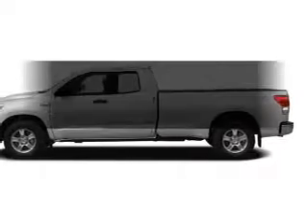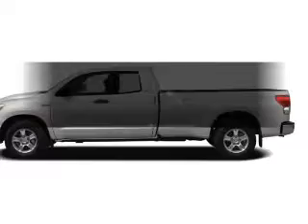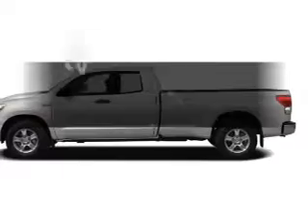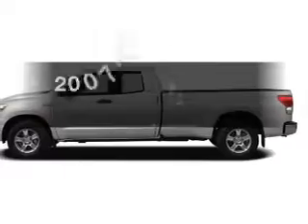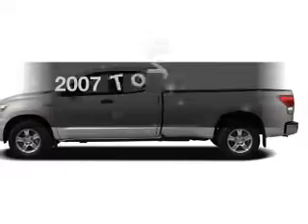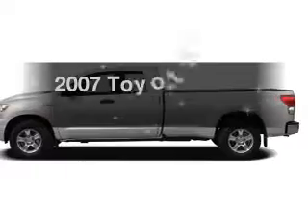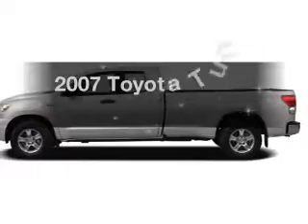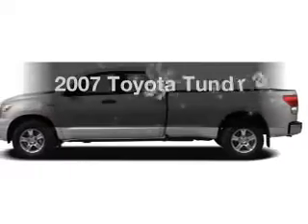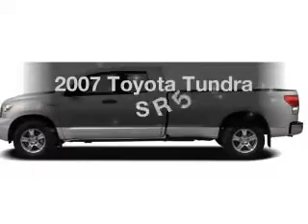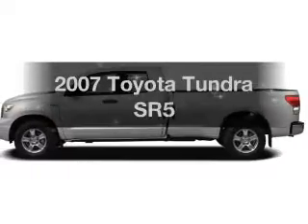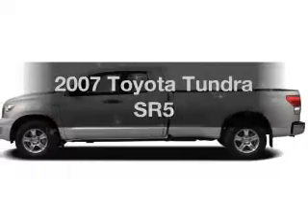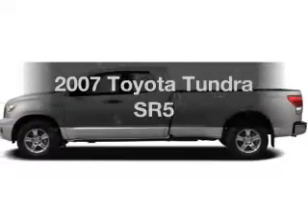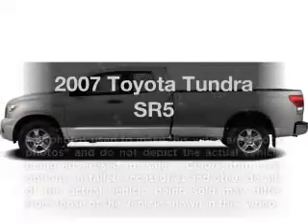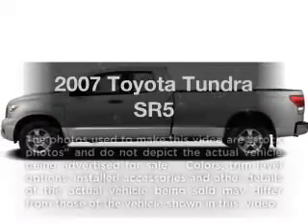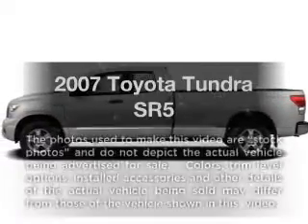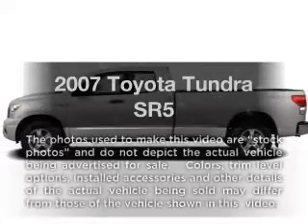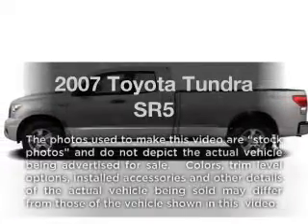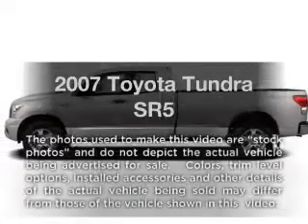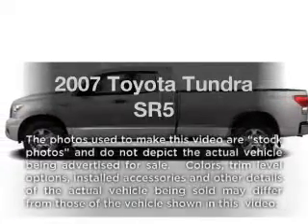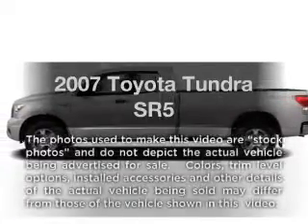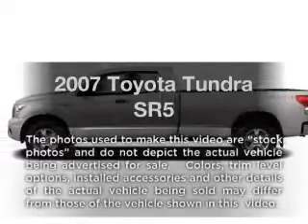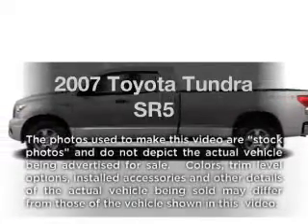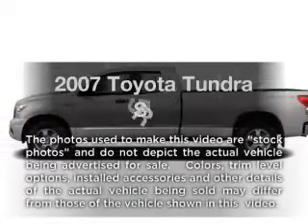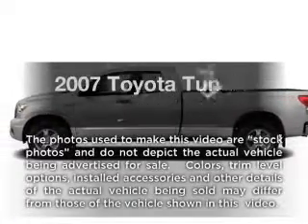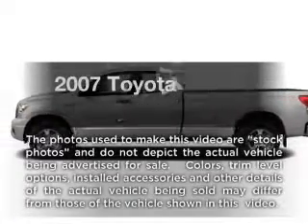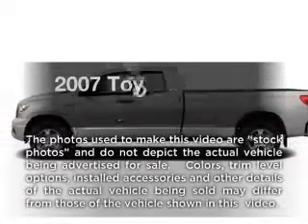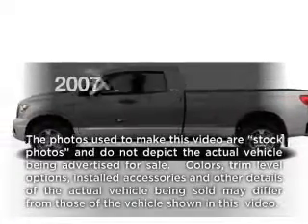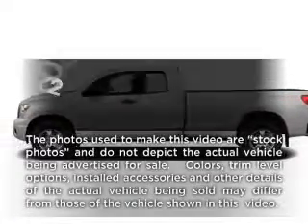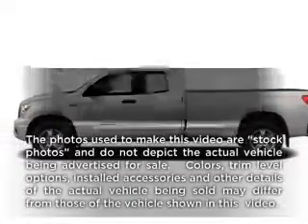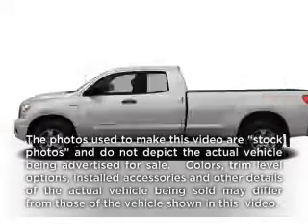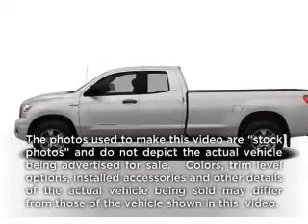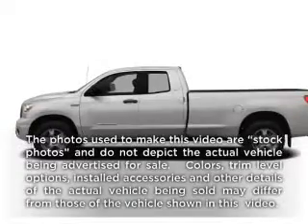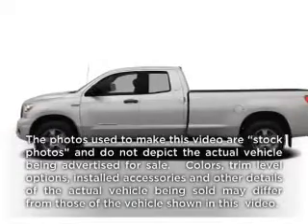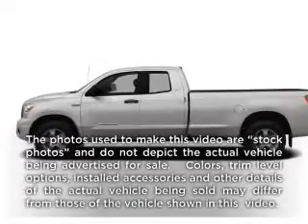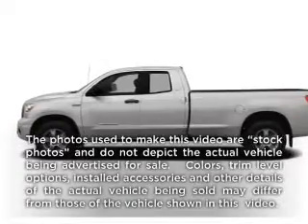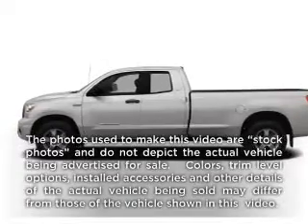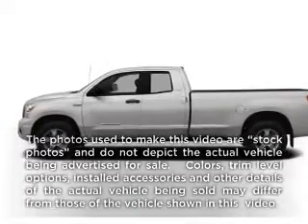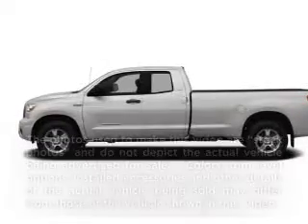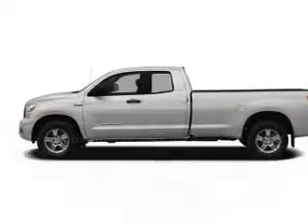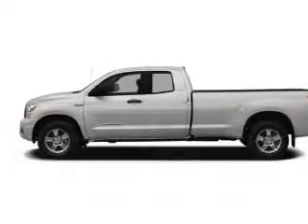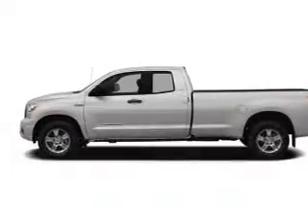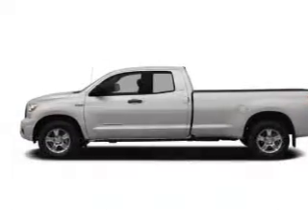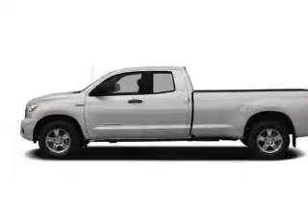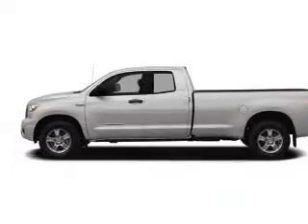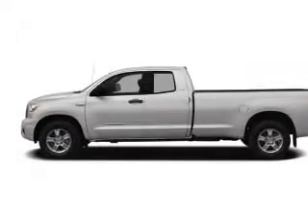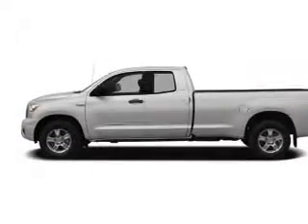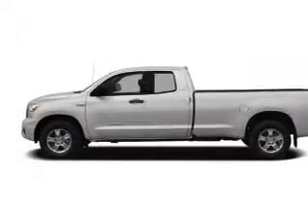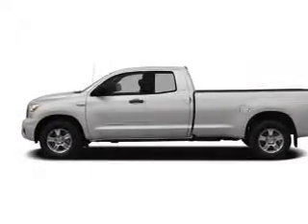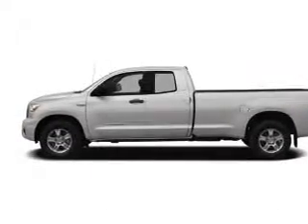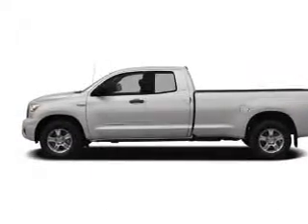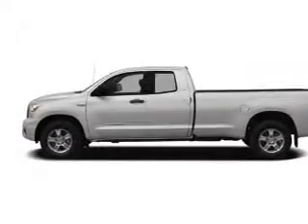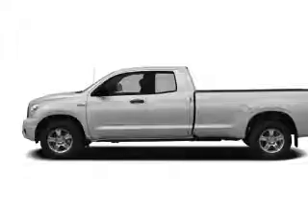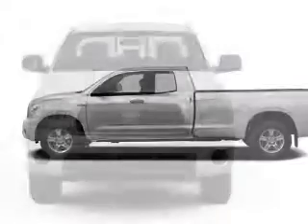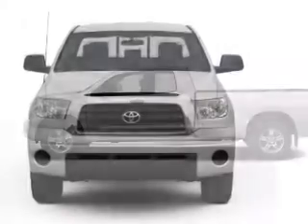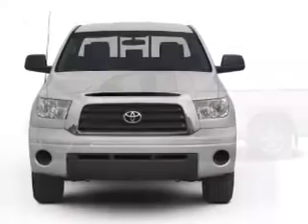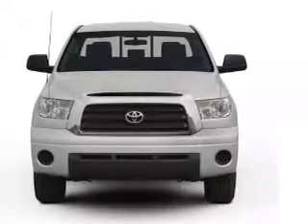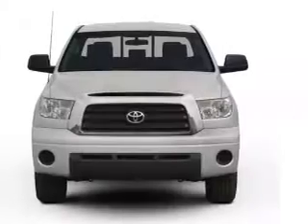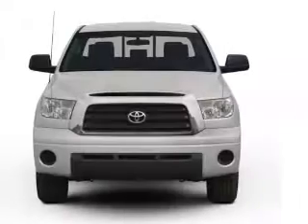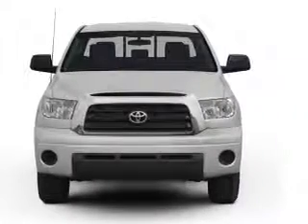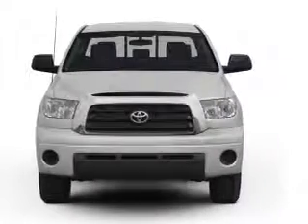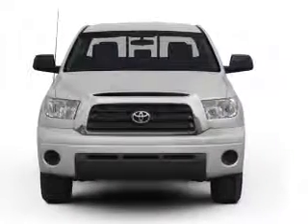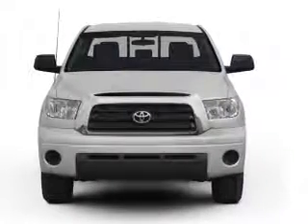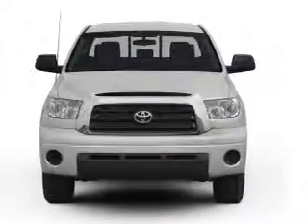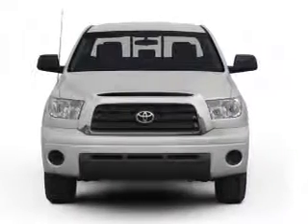Get noticed in this 2007 Toyota Tundra. If you're looking for a first-rate auto, this one could be yours today.